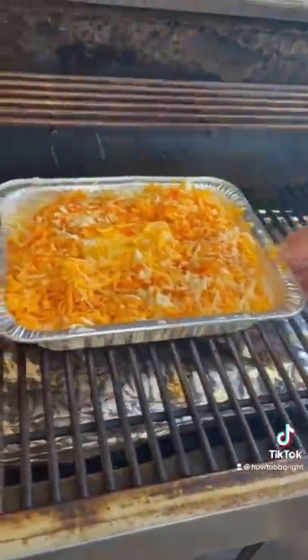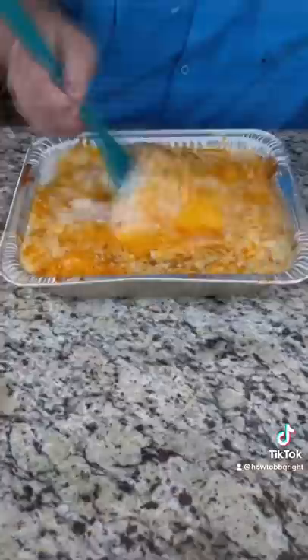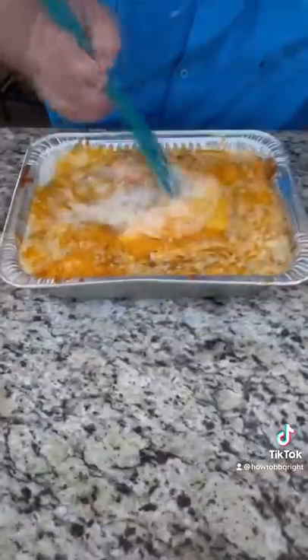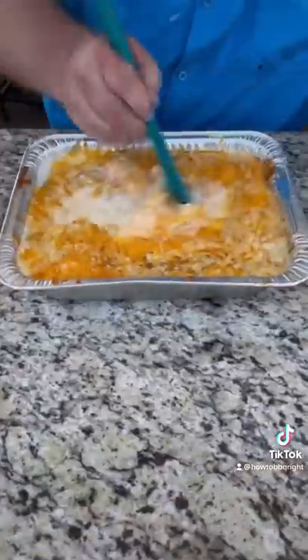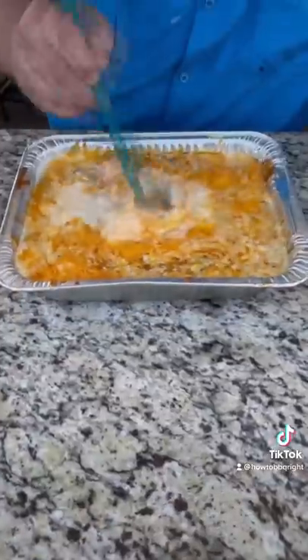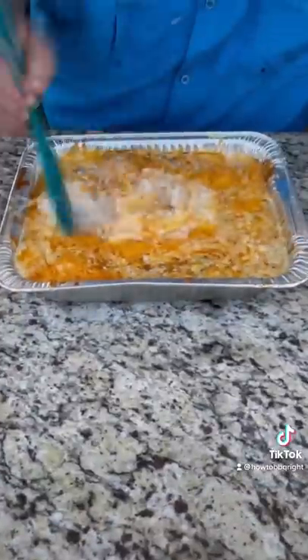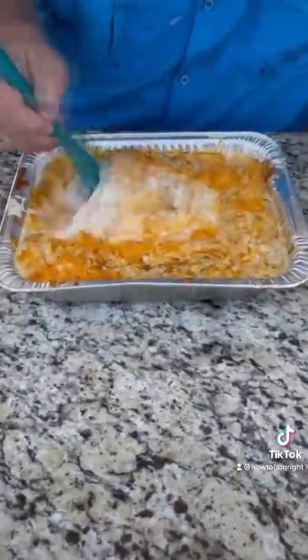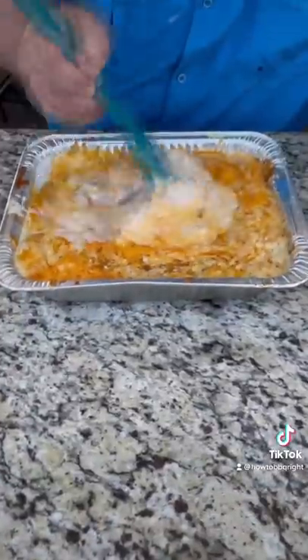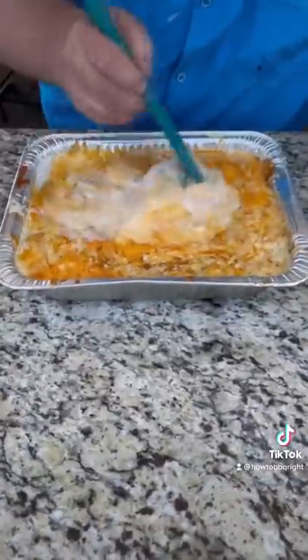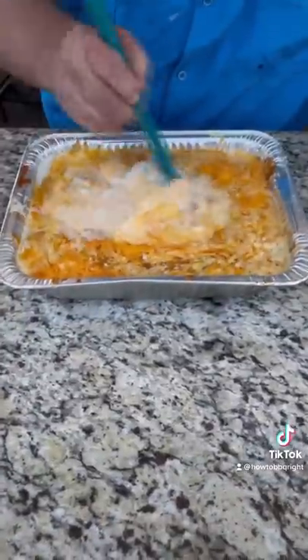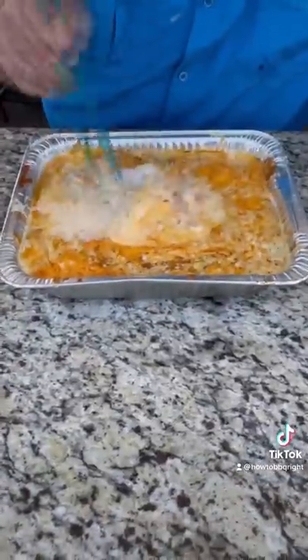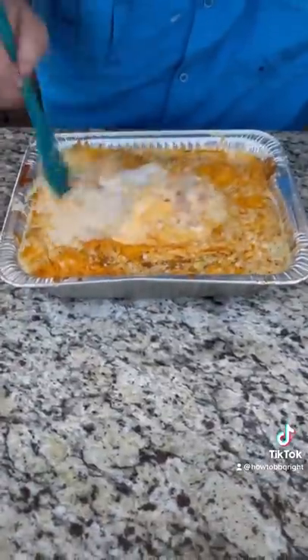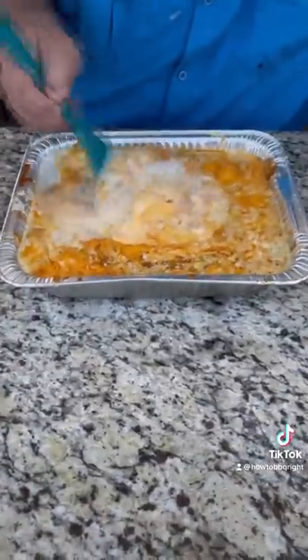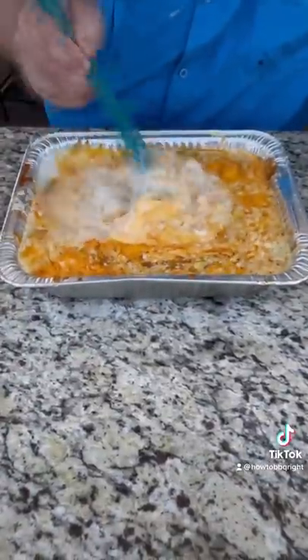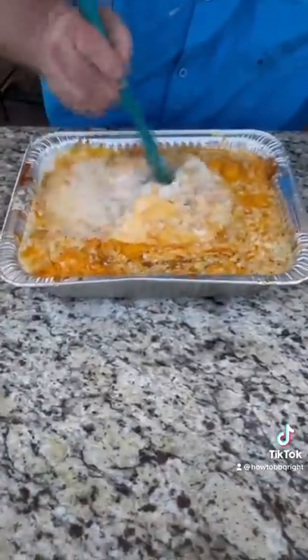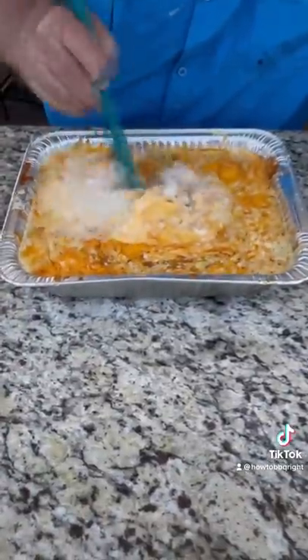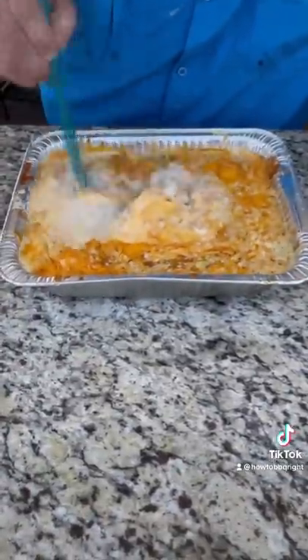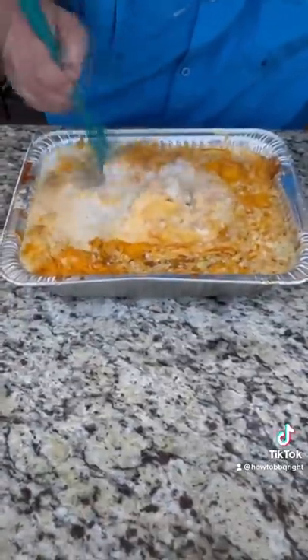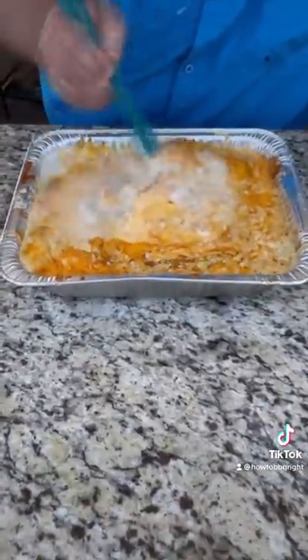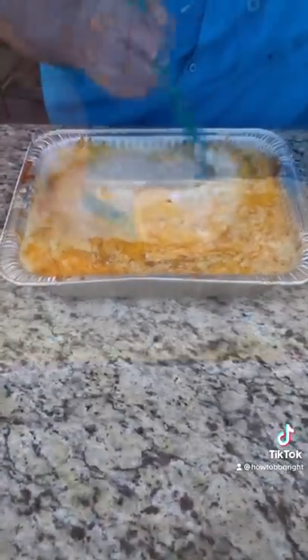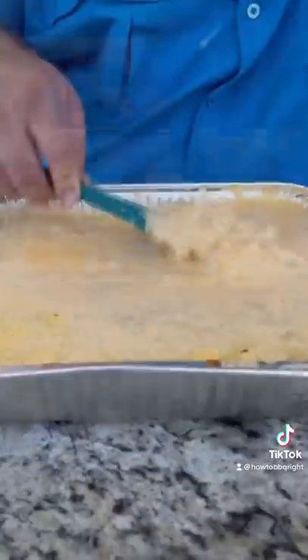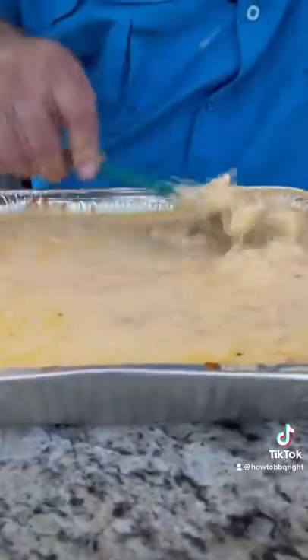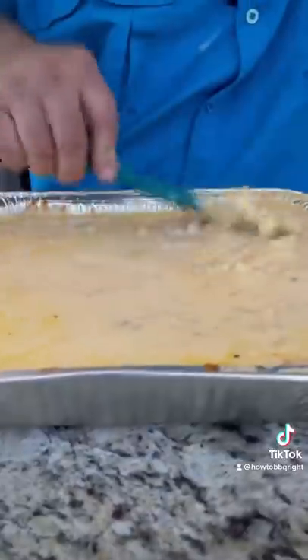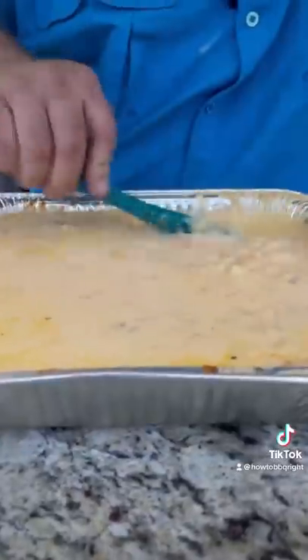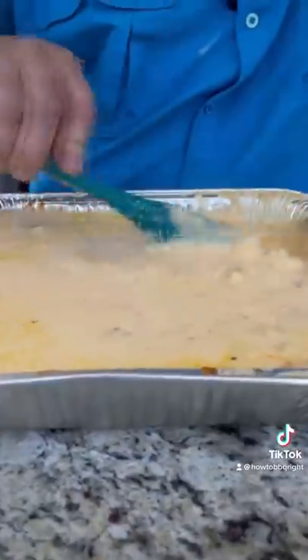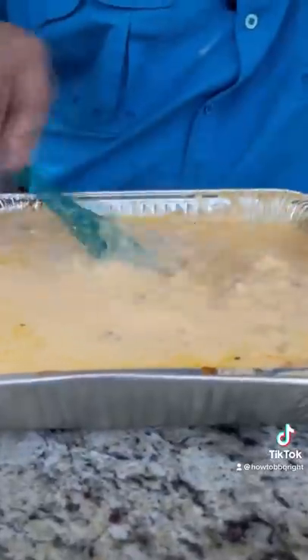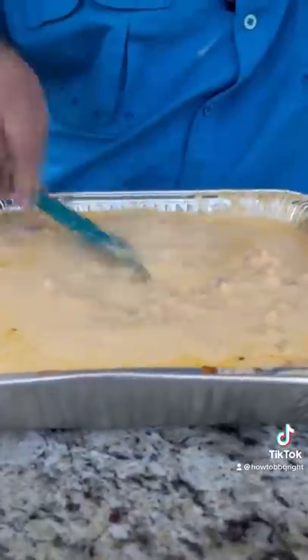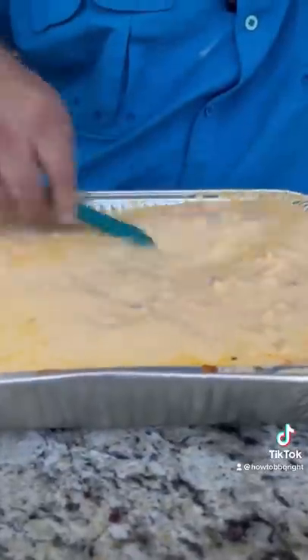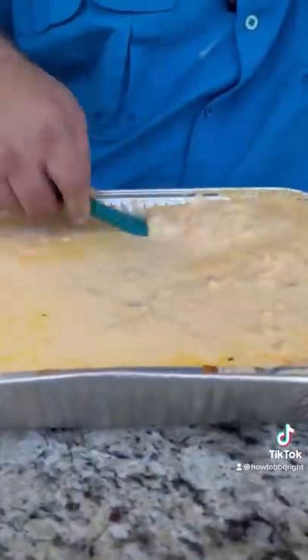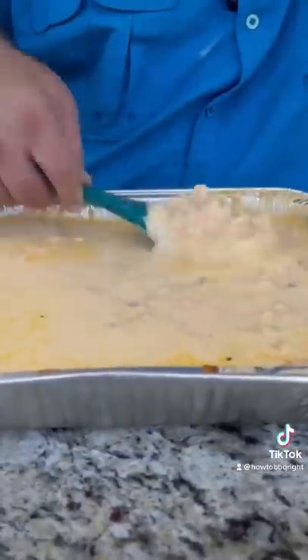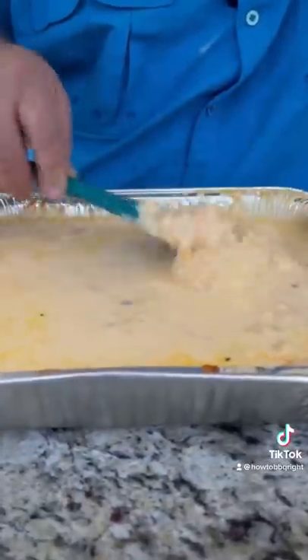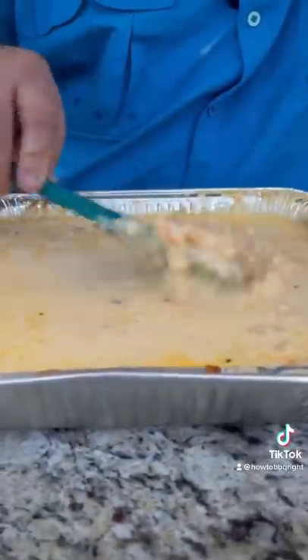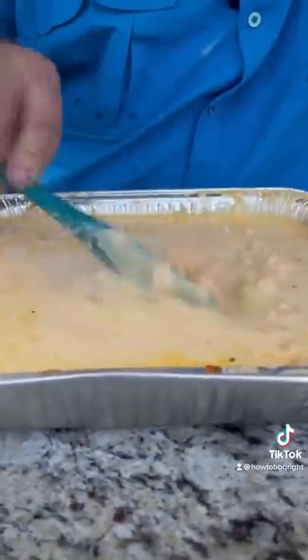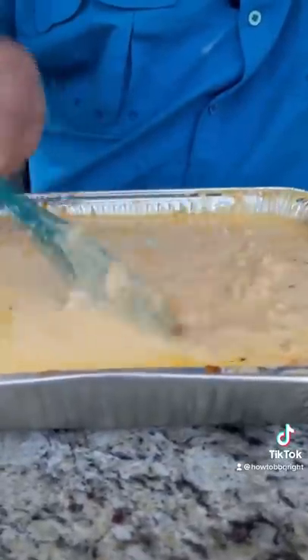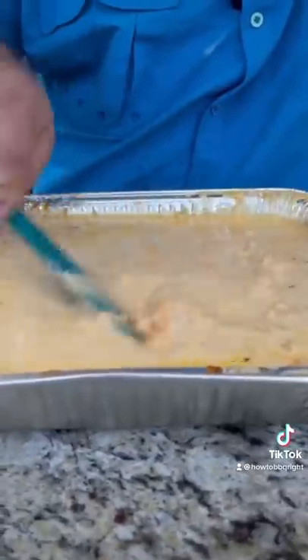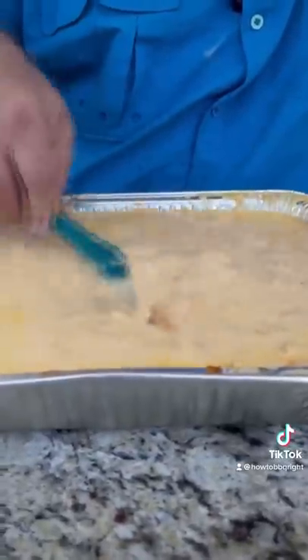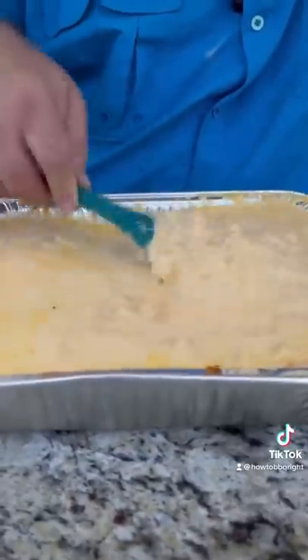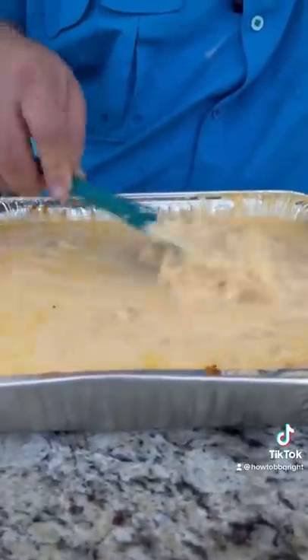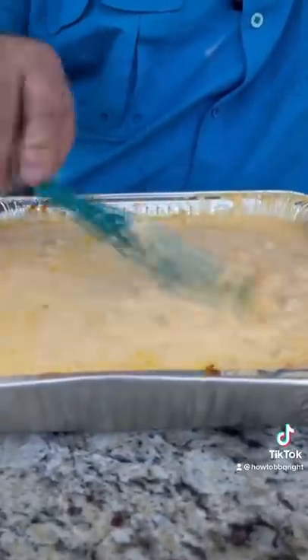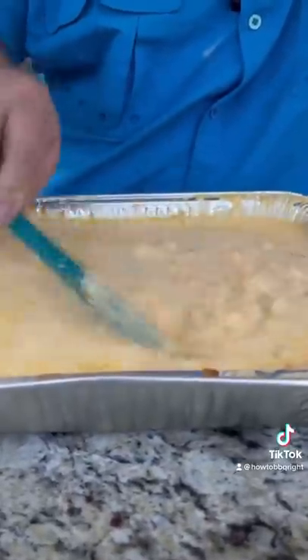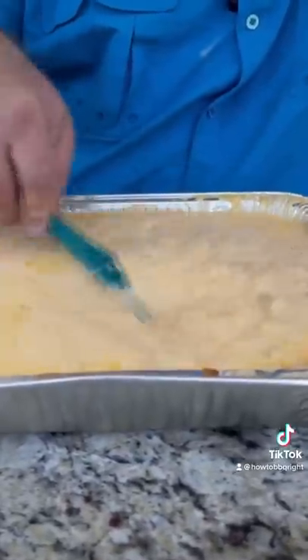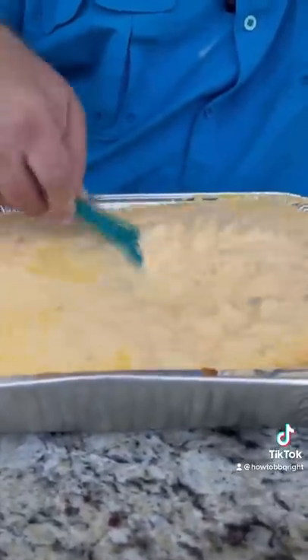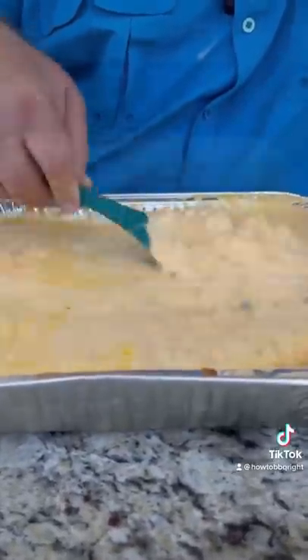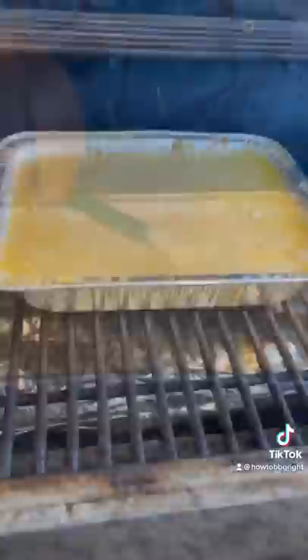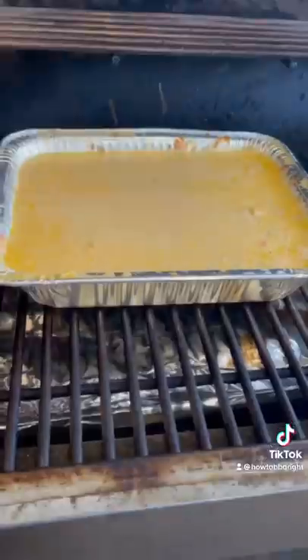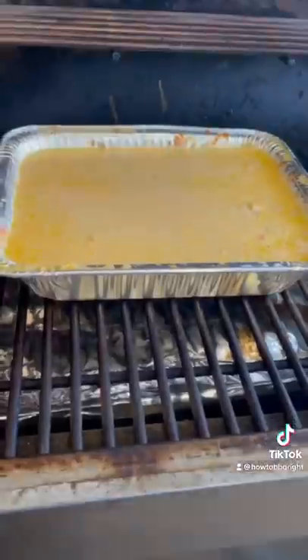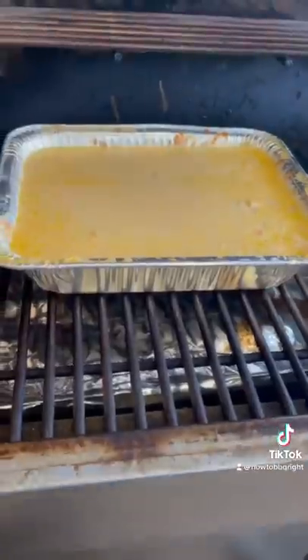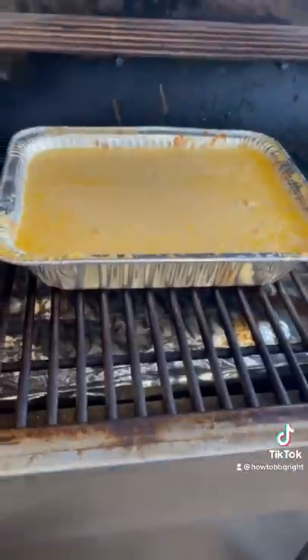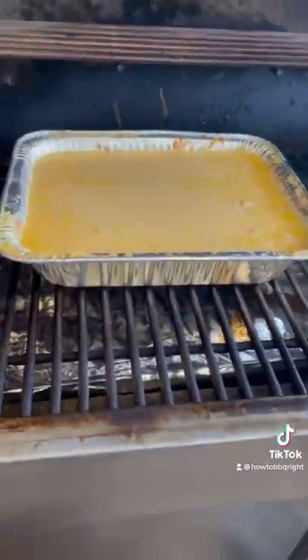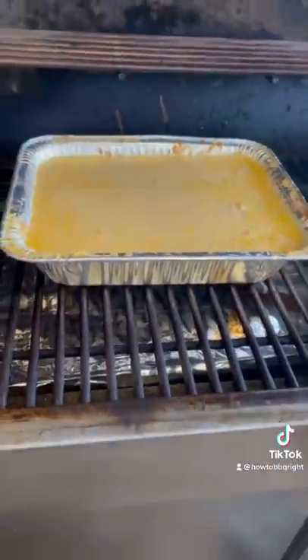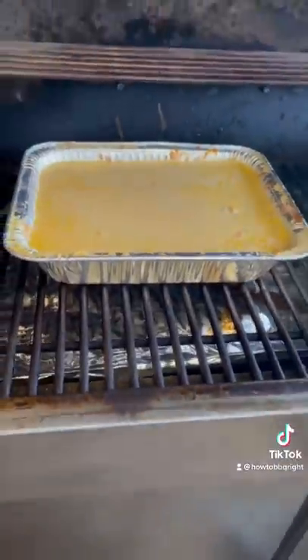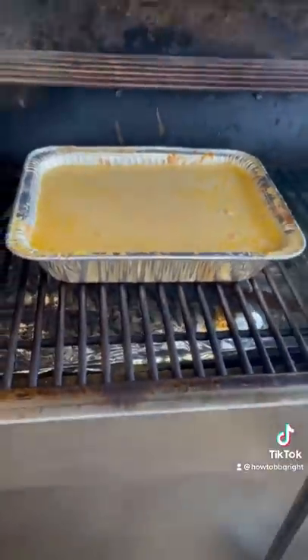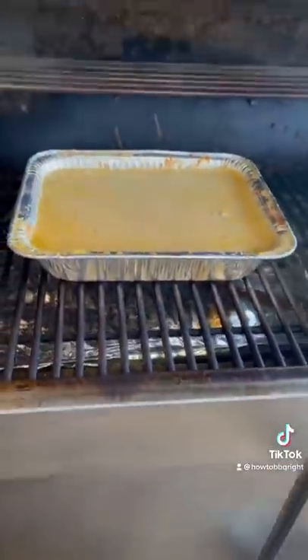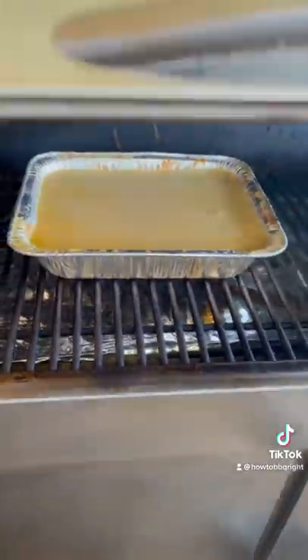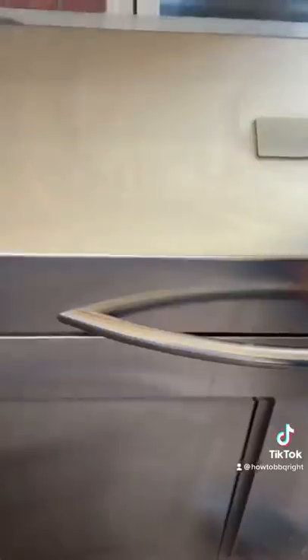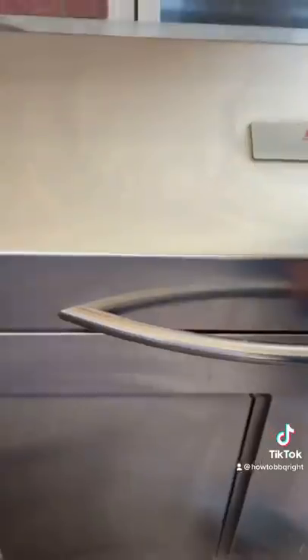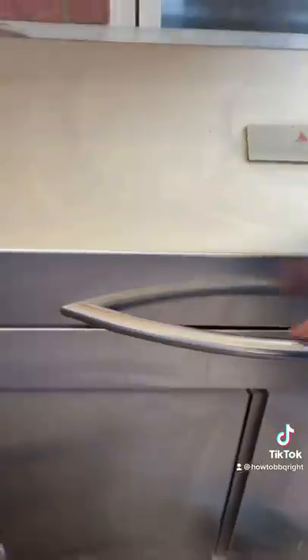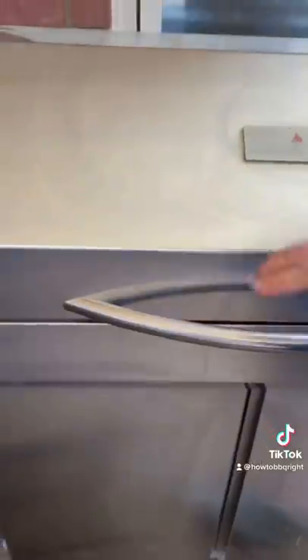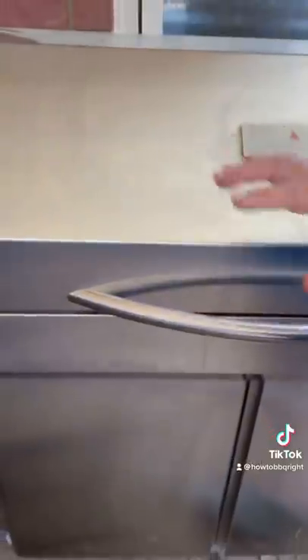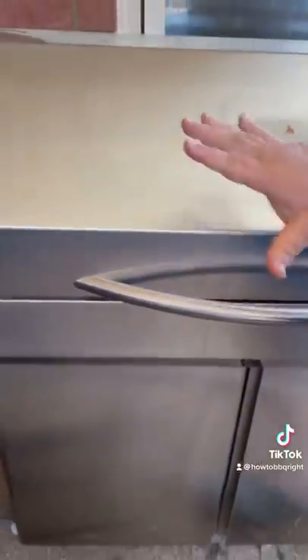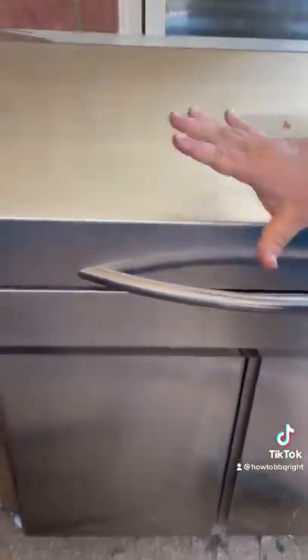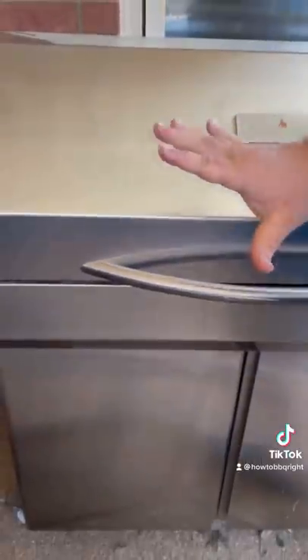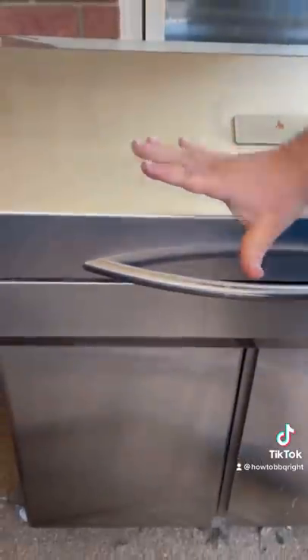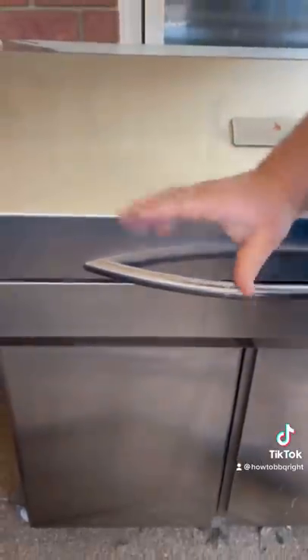After 30 minutes, take it off and stir it up. Get everything incorporated, then go back on the pit for another 30 minutes.